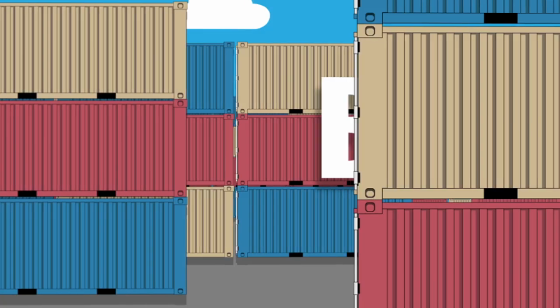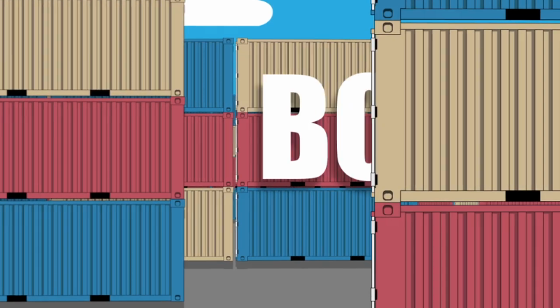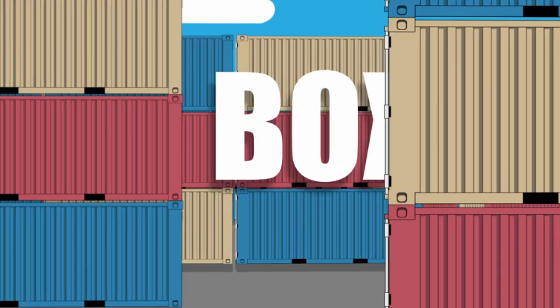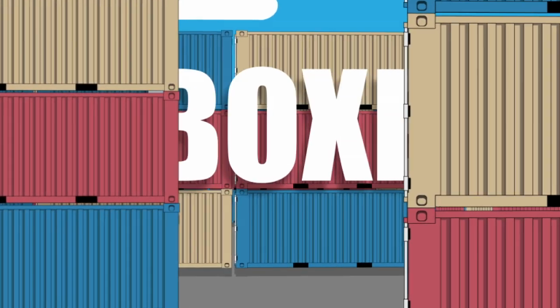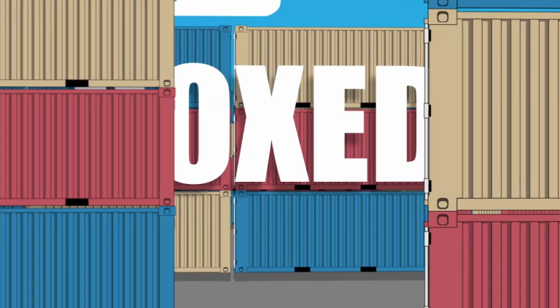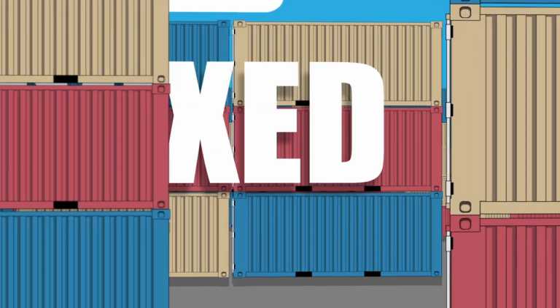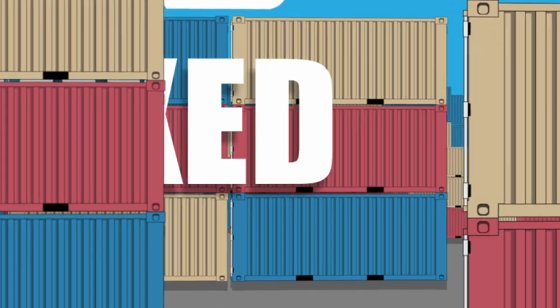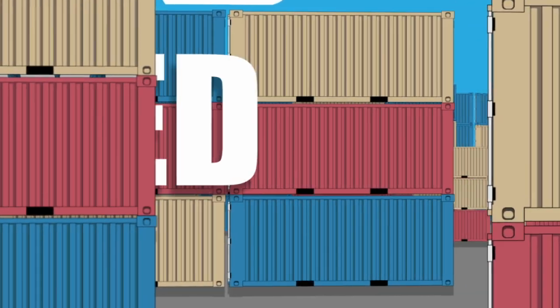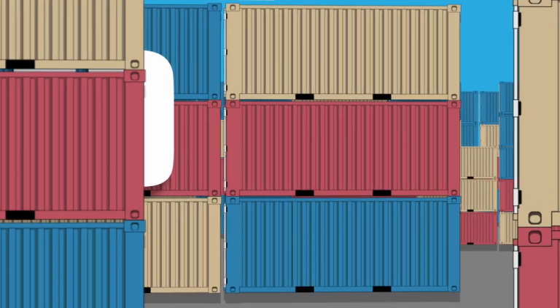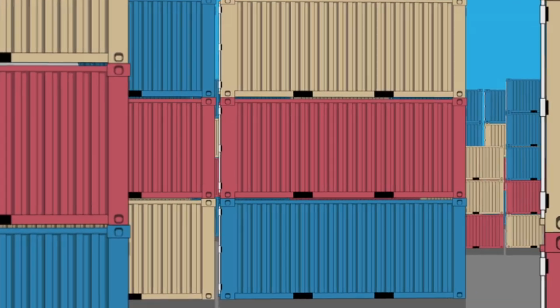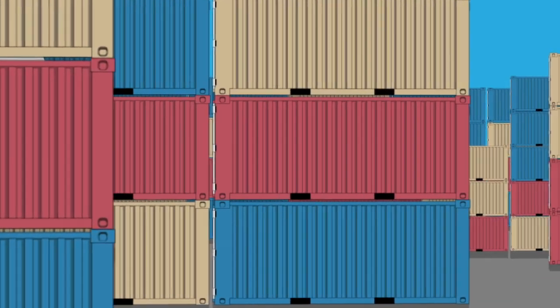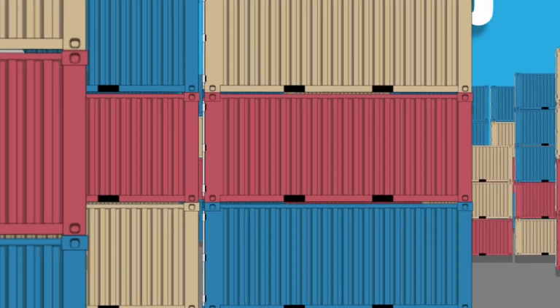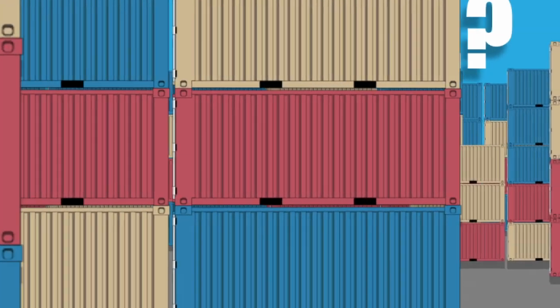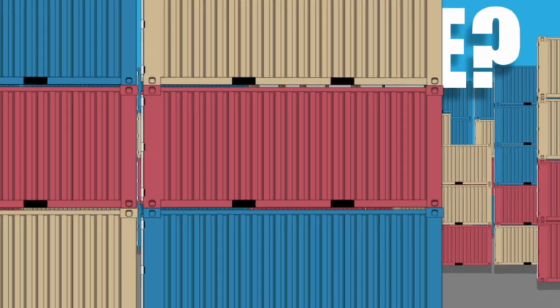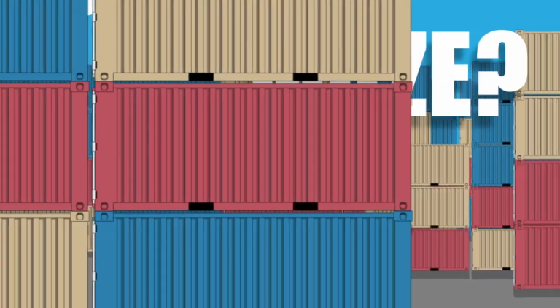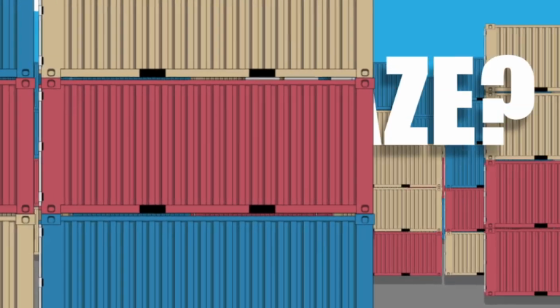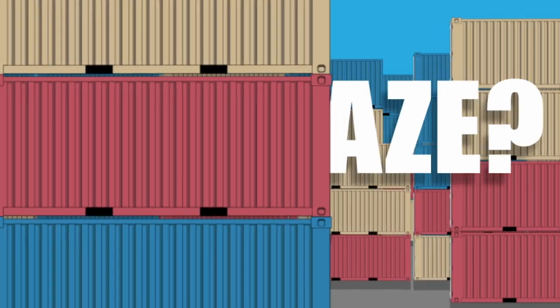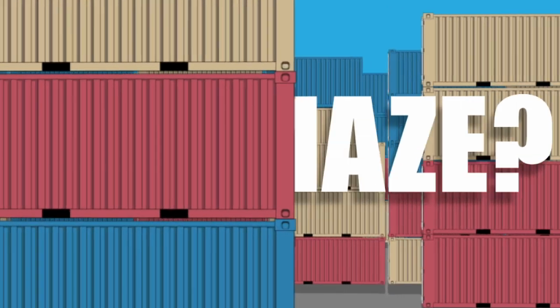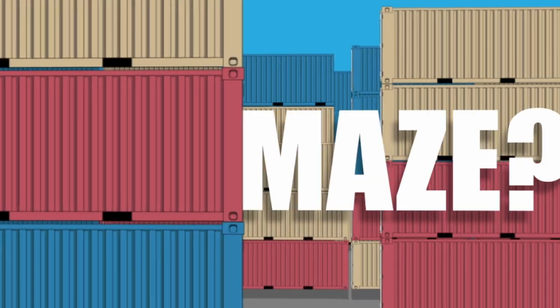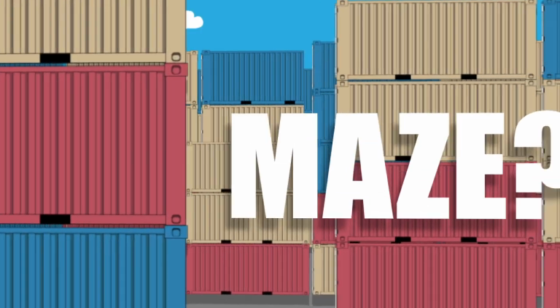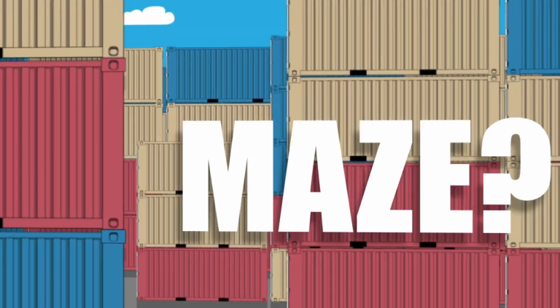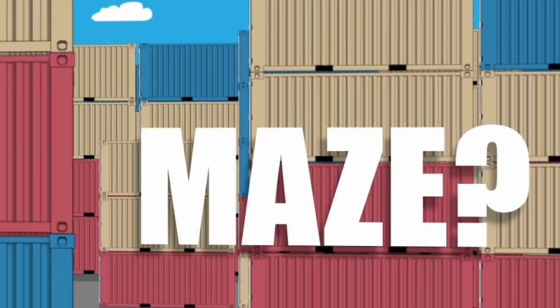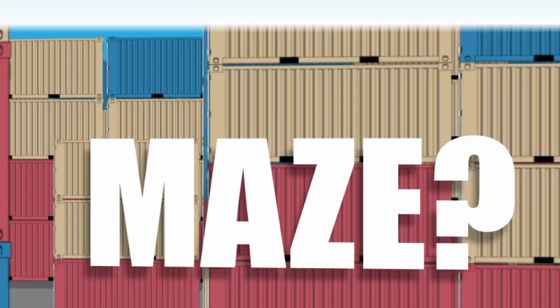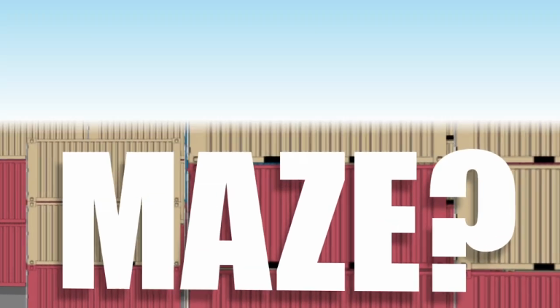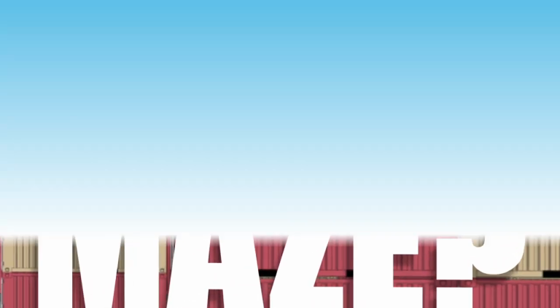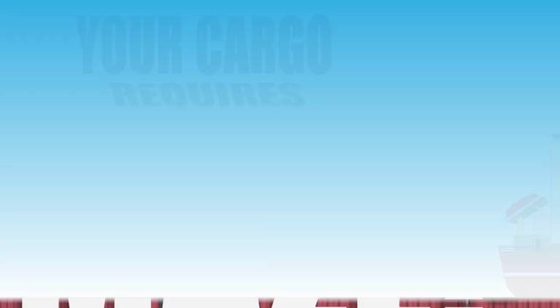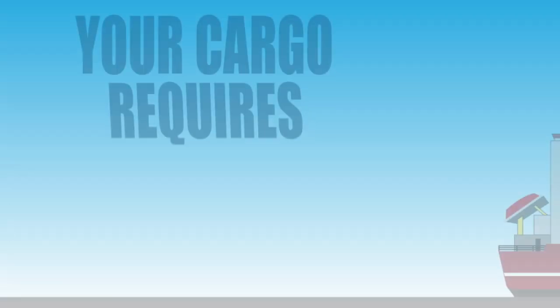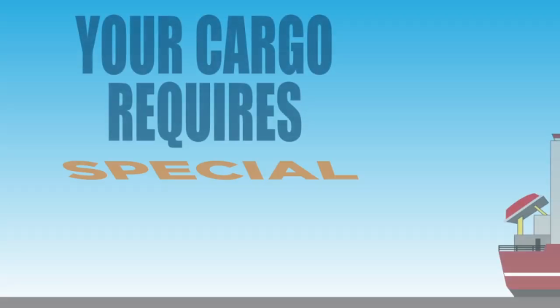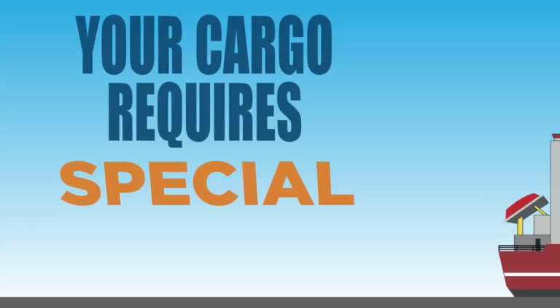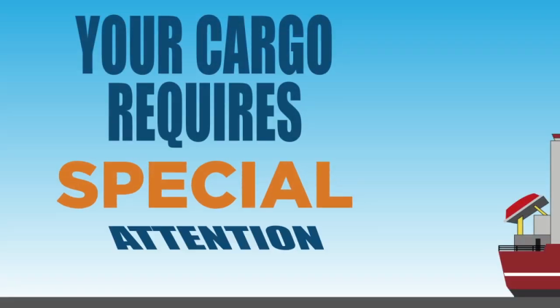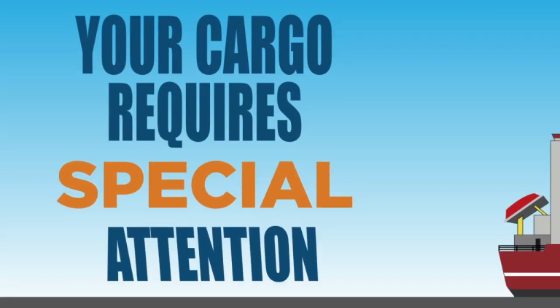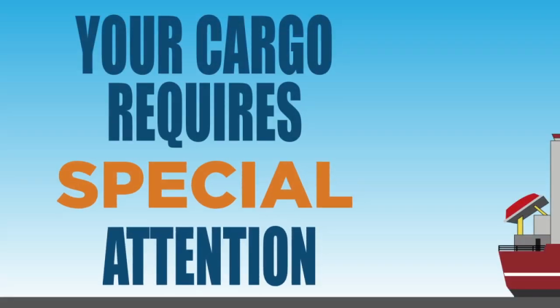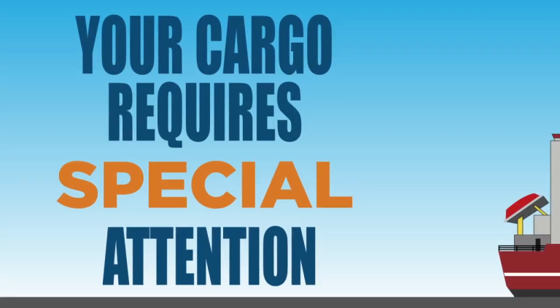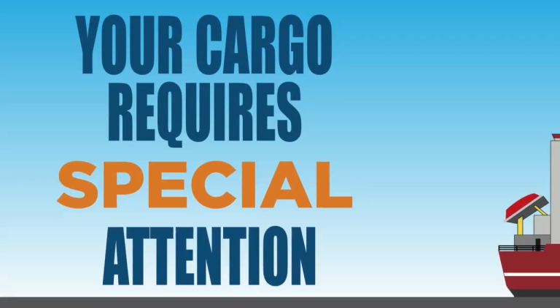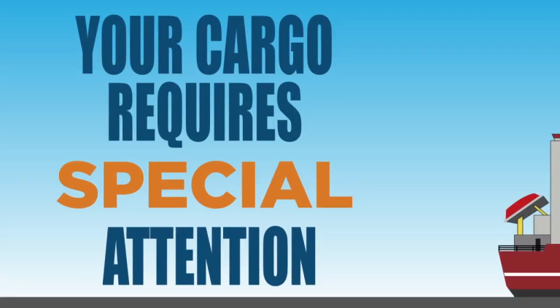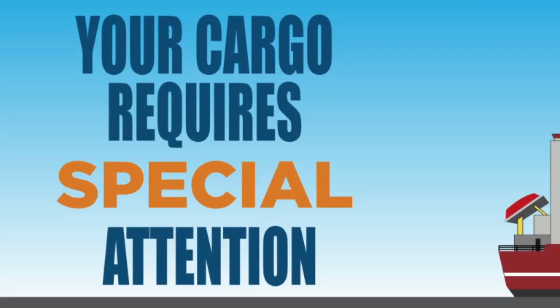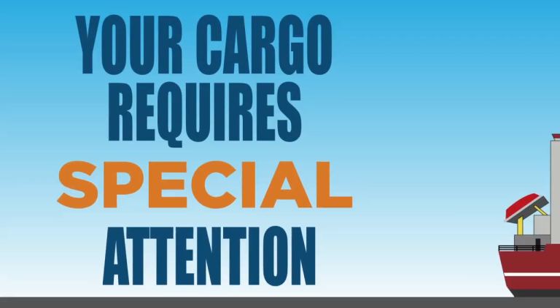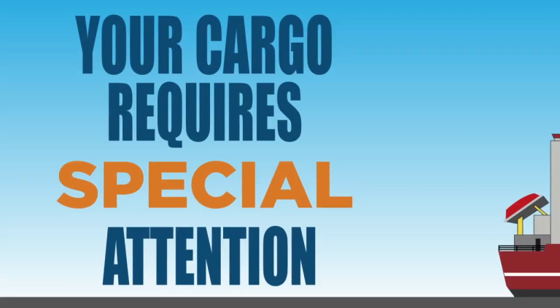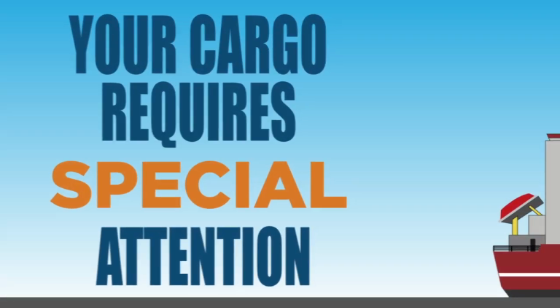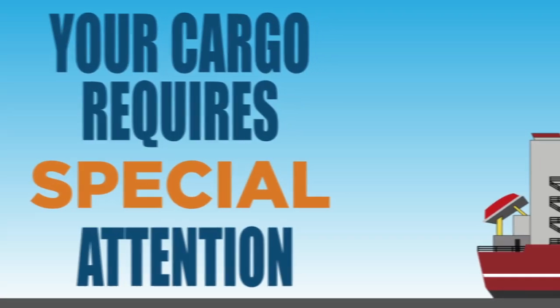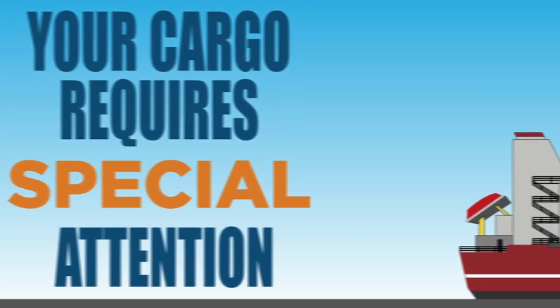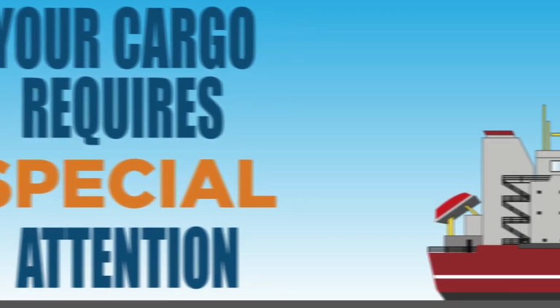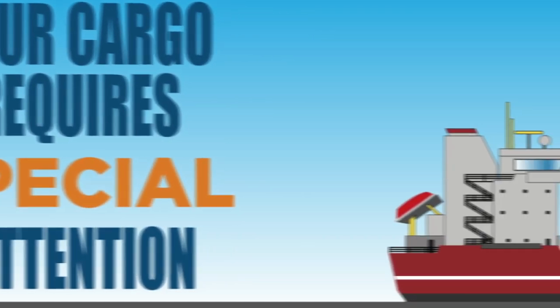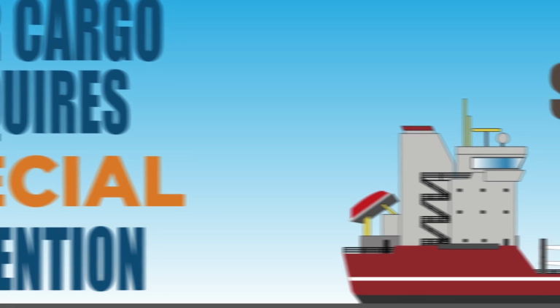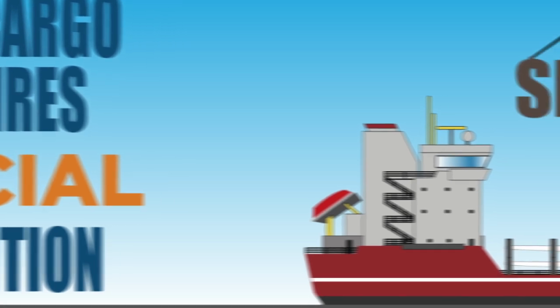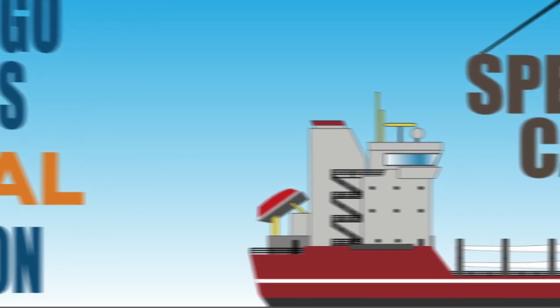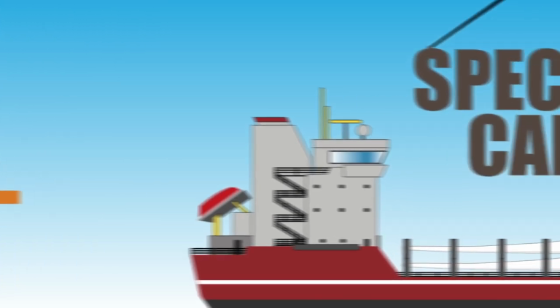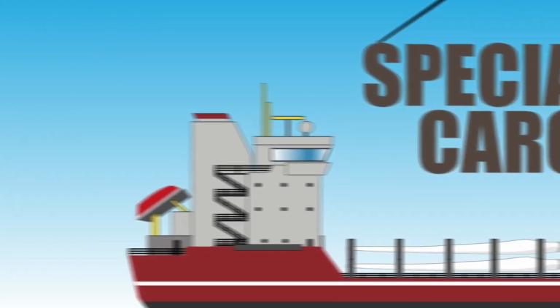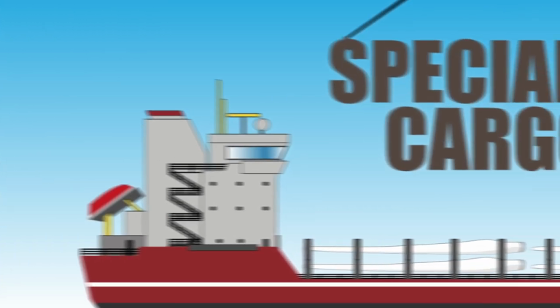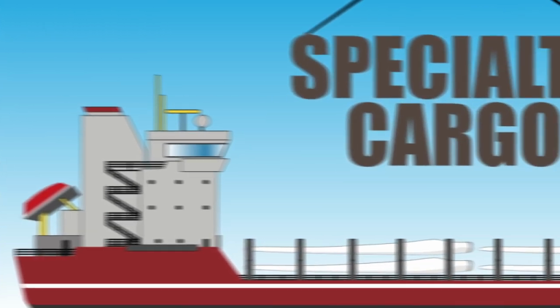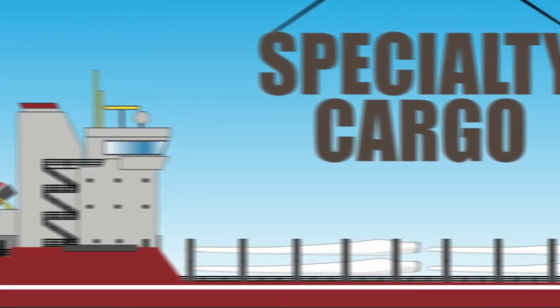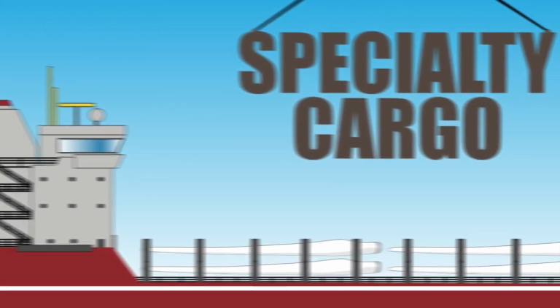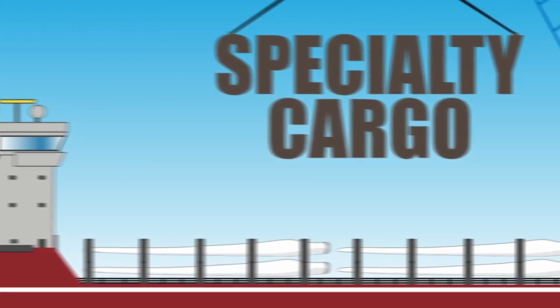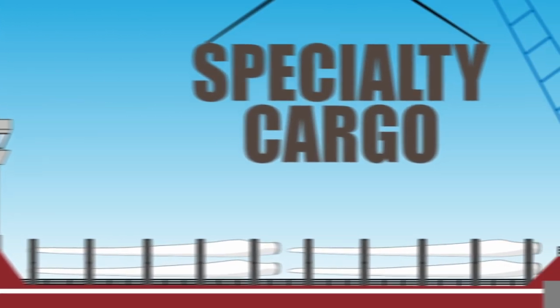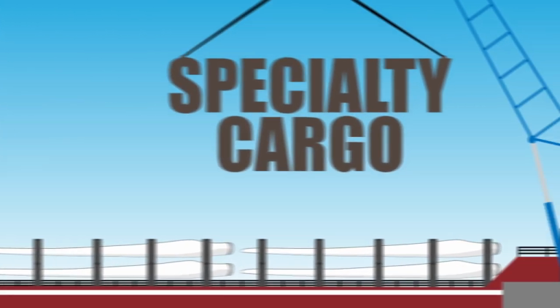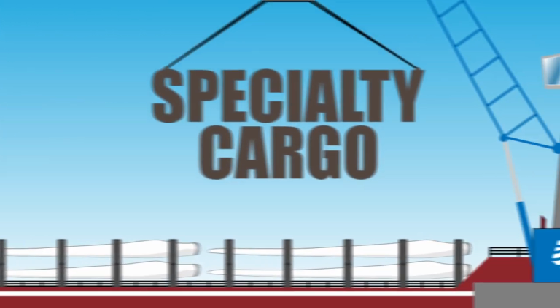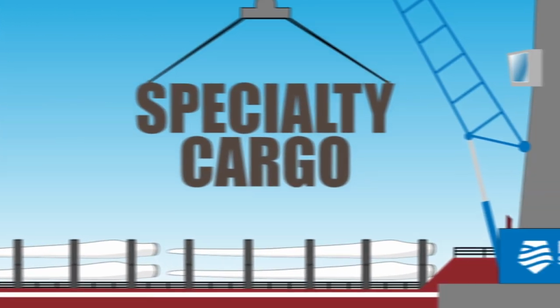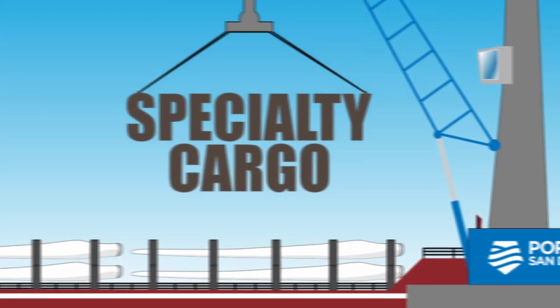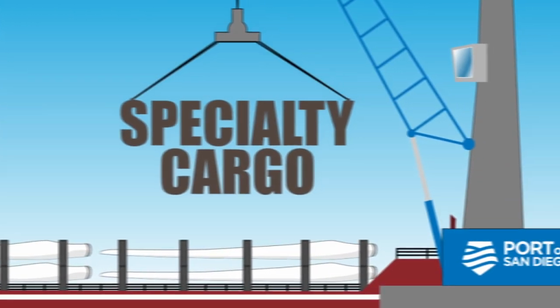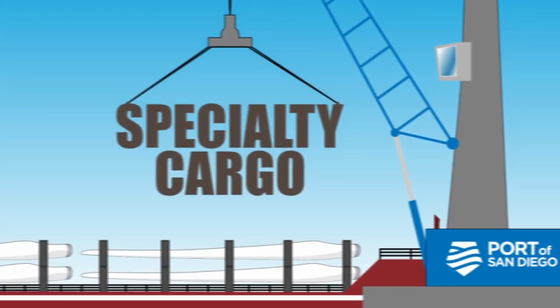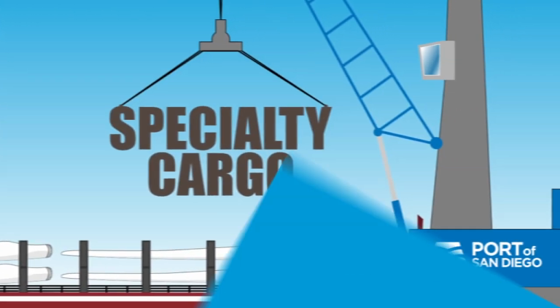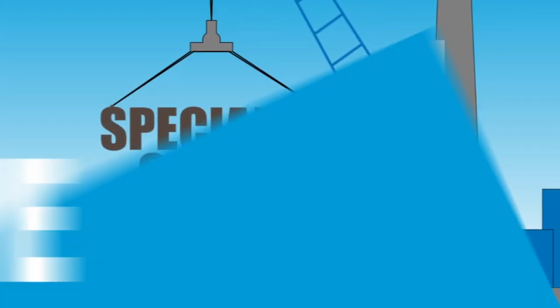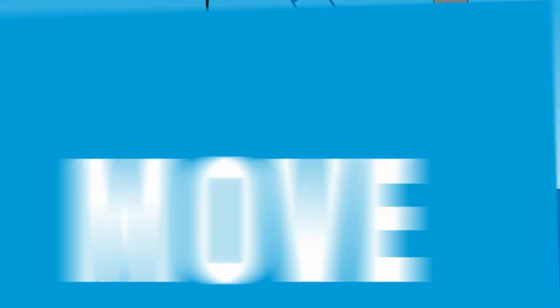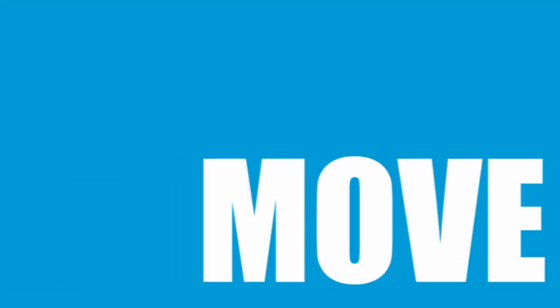Not interested in getting boxed into the maze? Your cargo requires special attention. At the Port of San Diego, we help specialty cargo move.